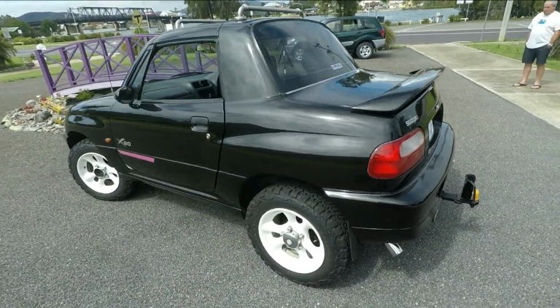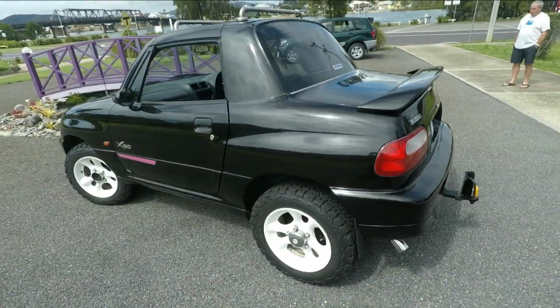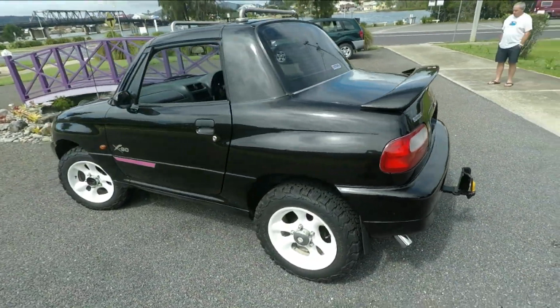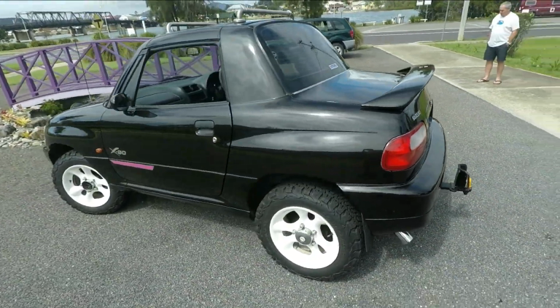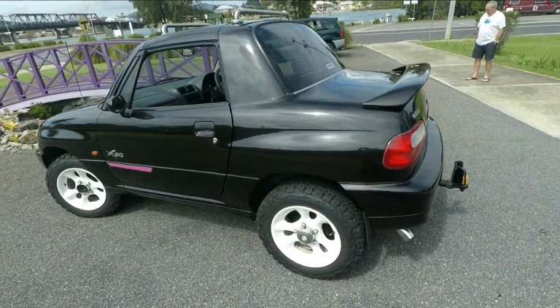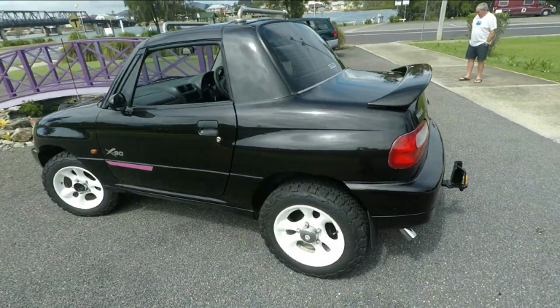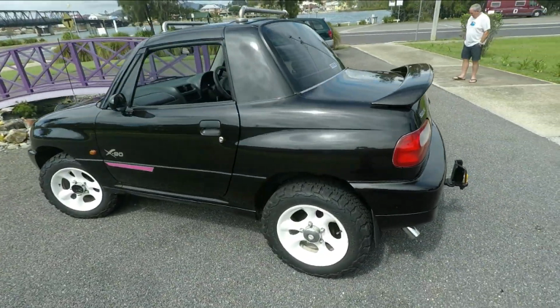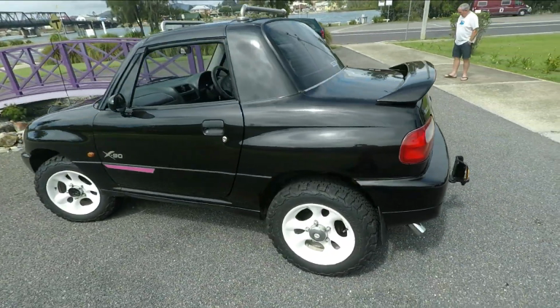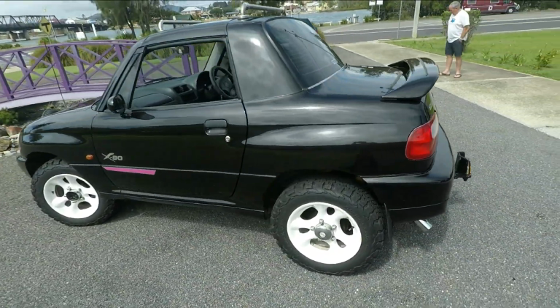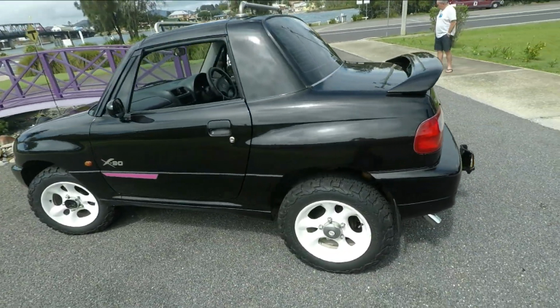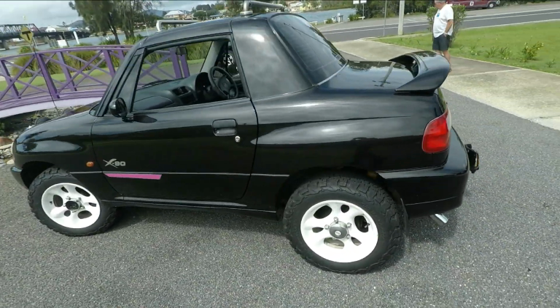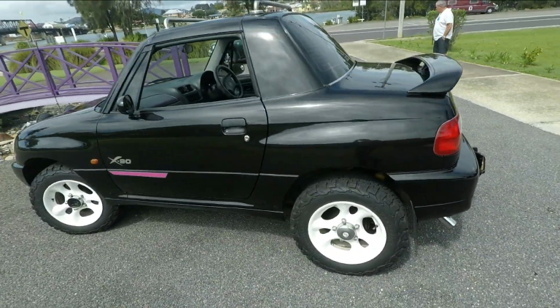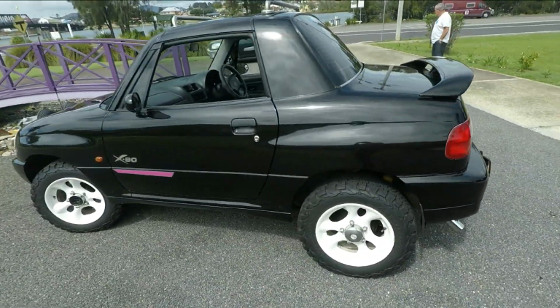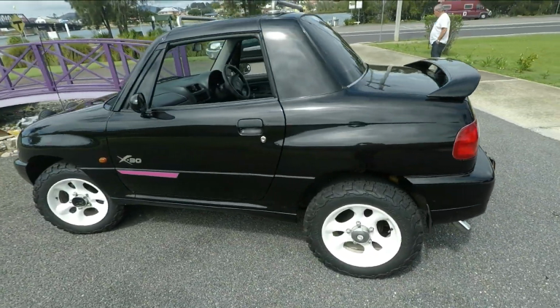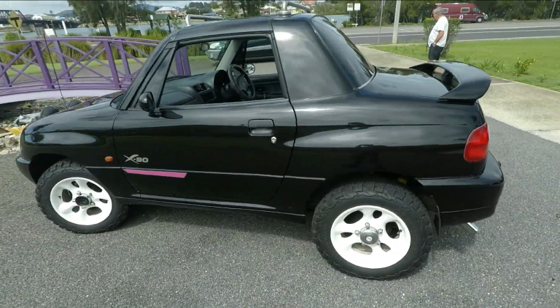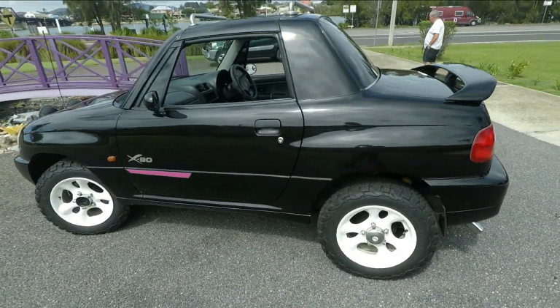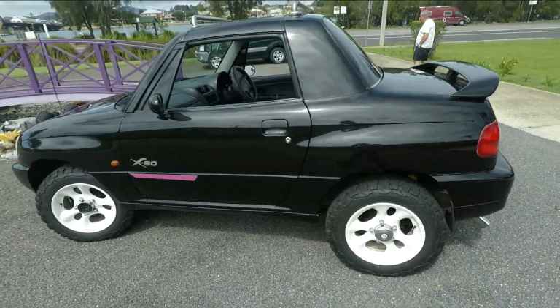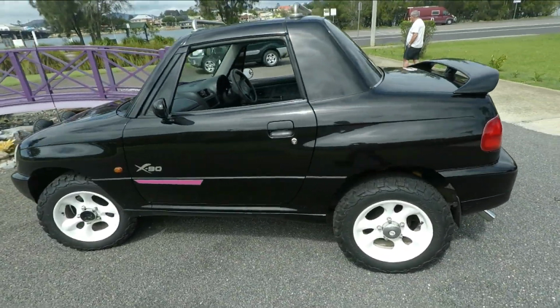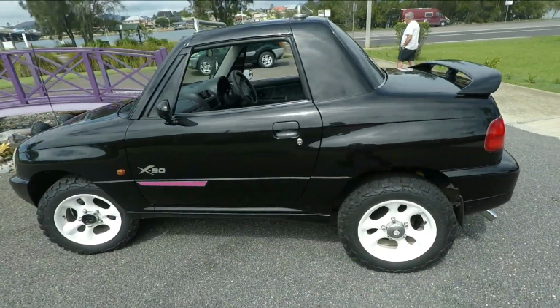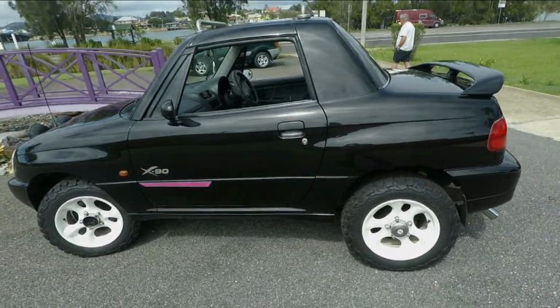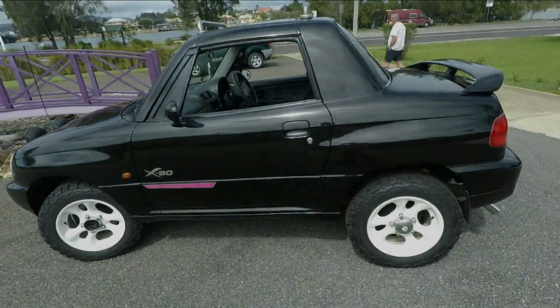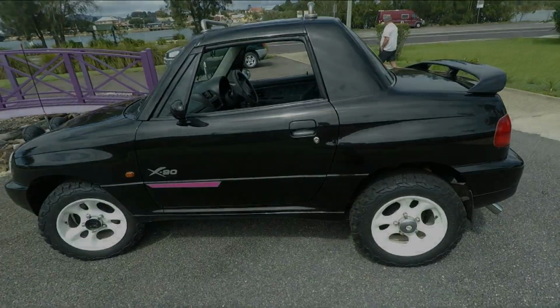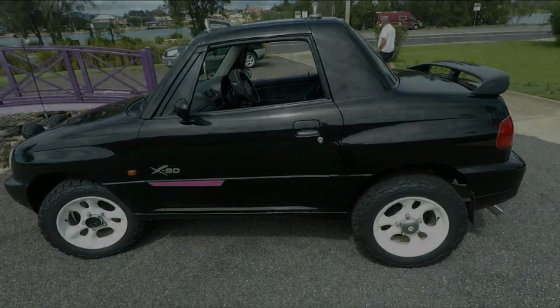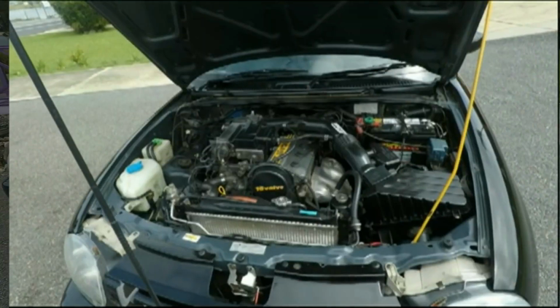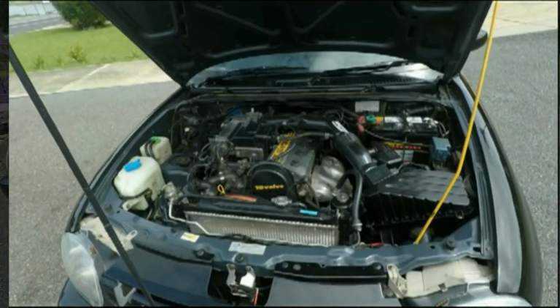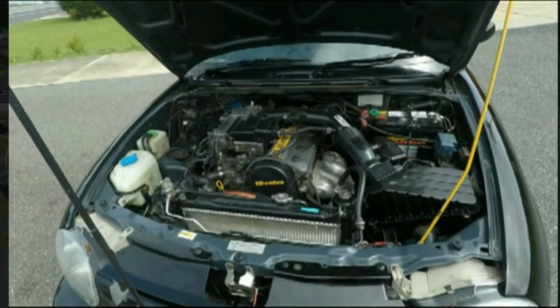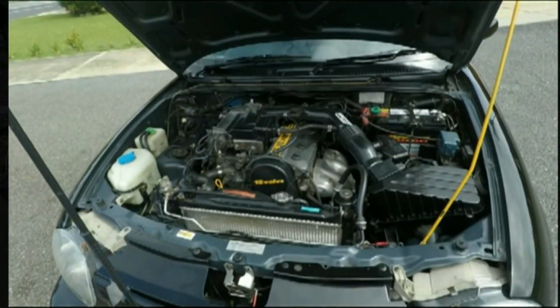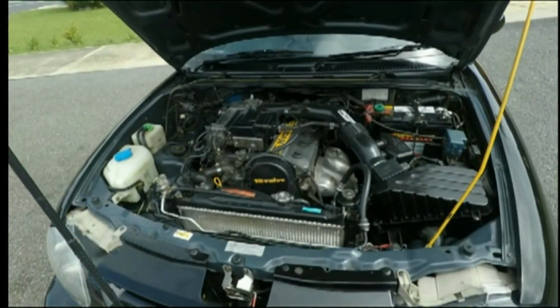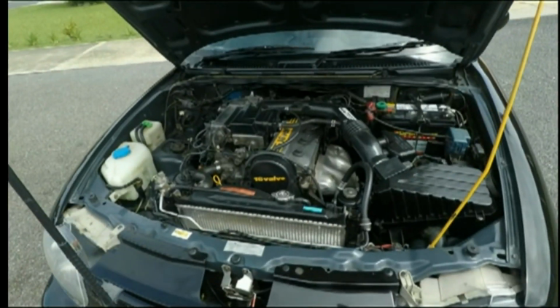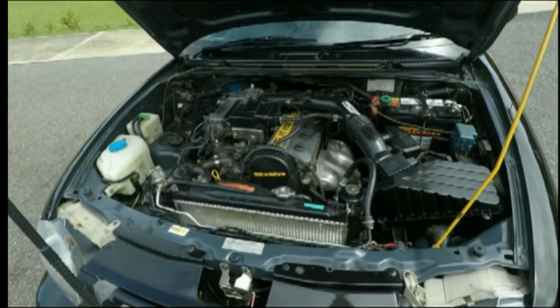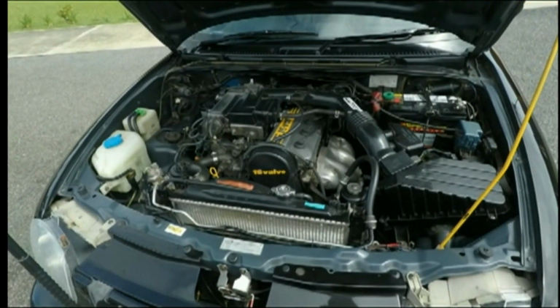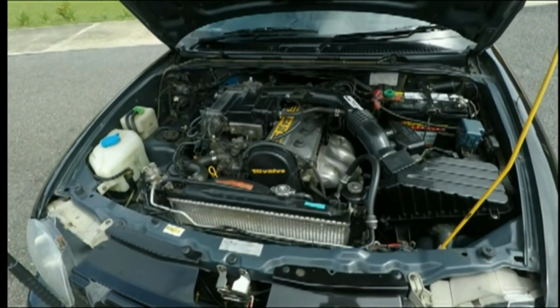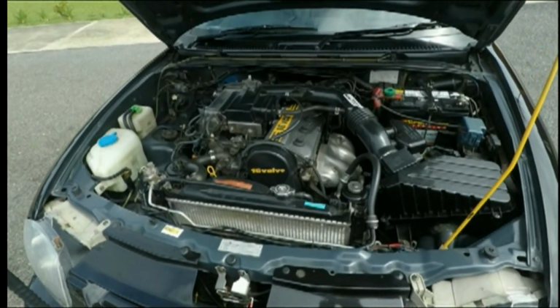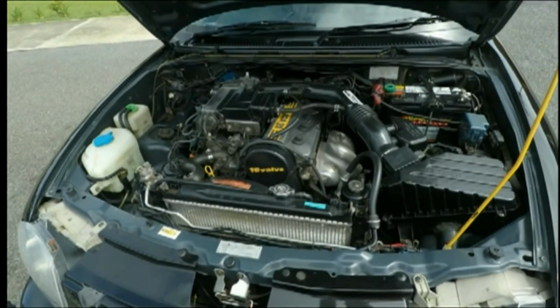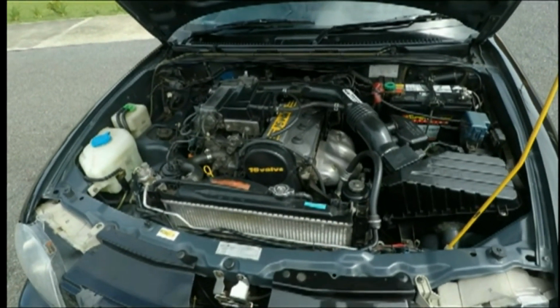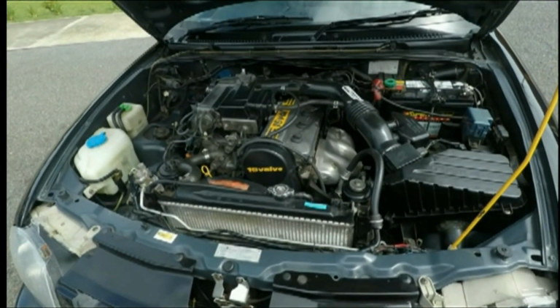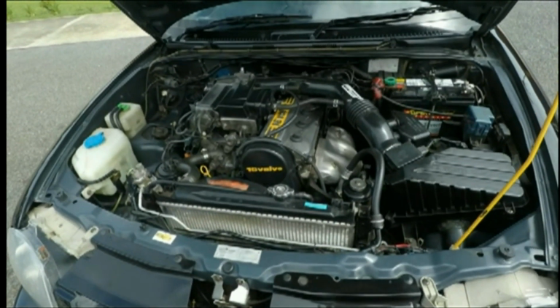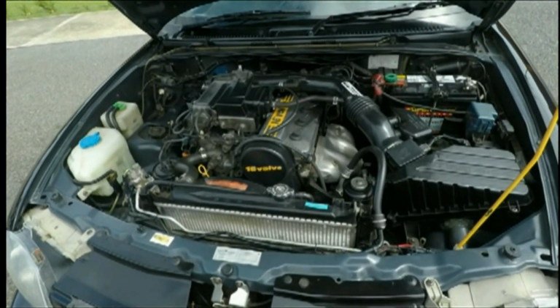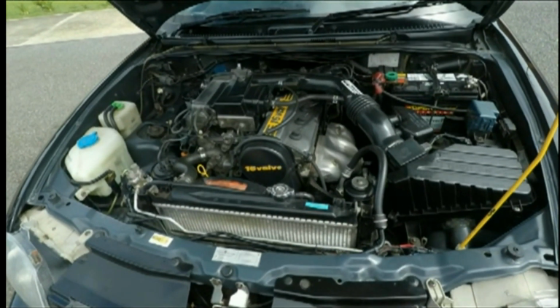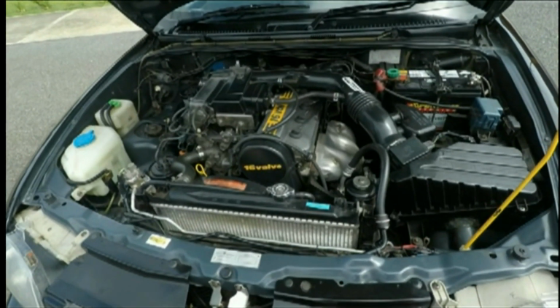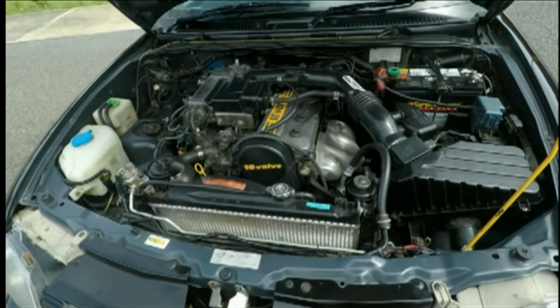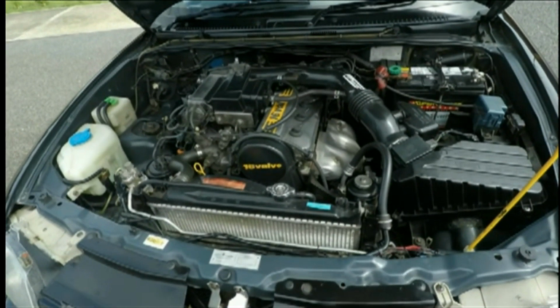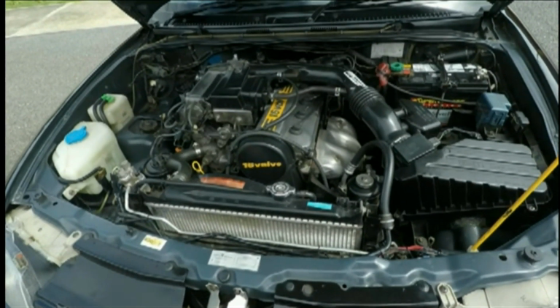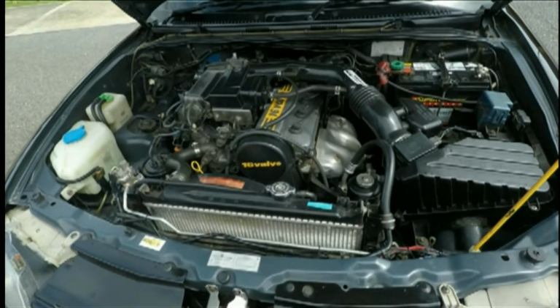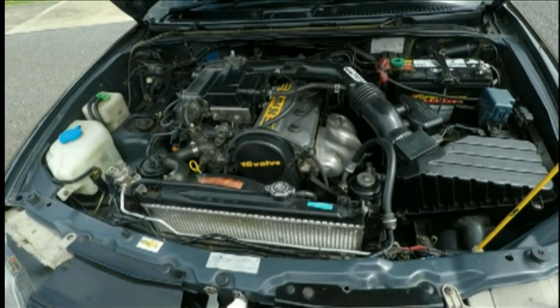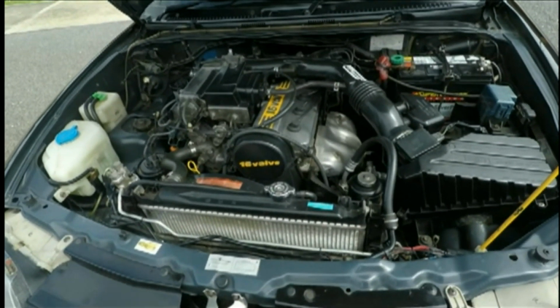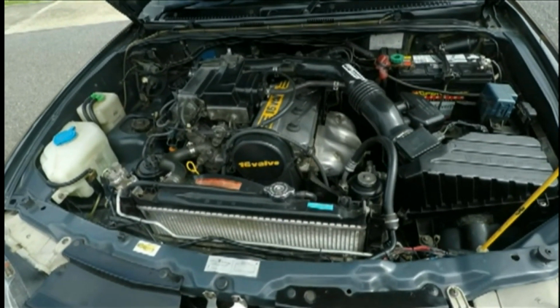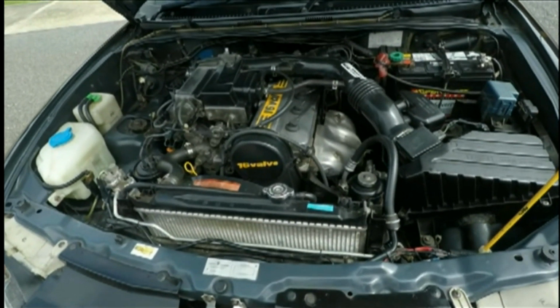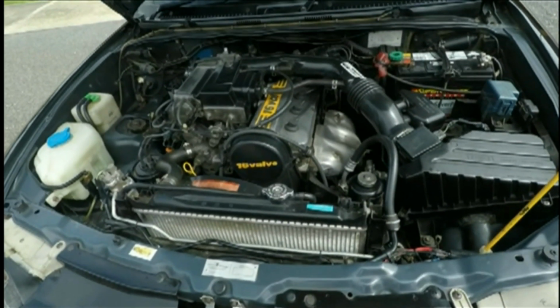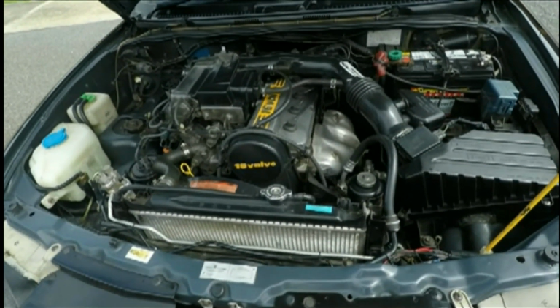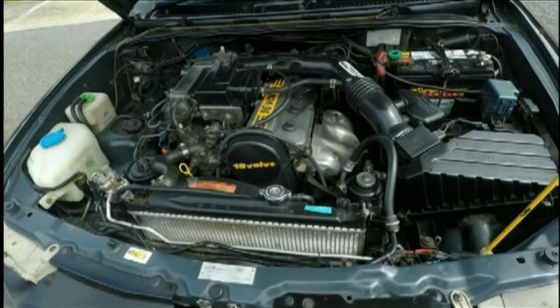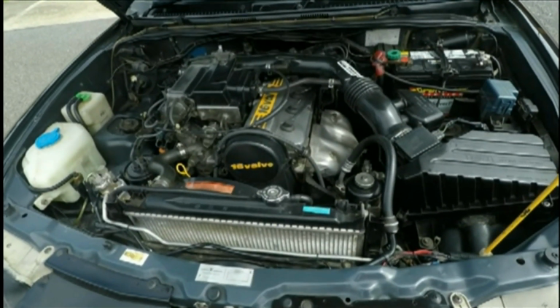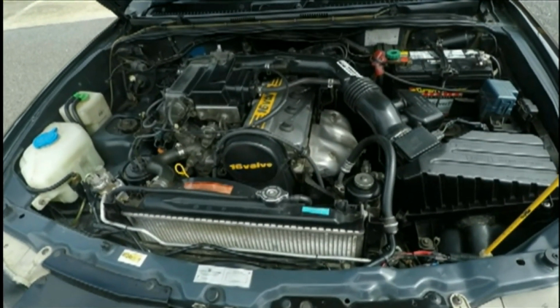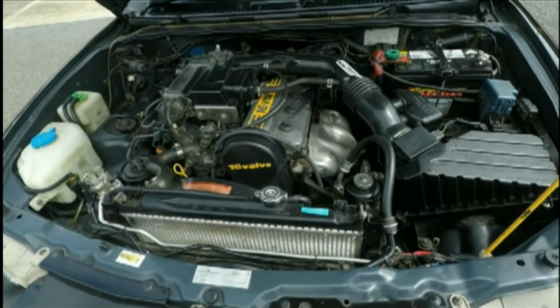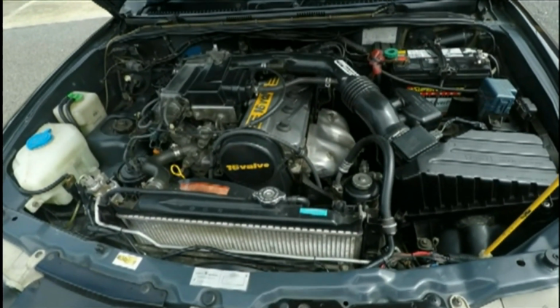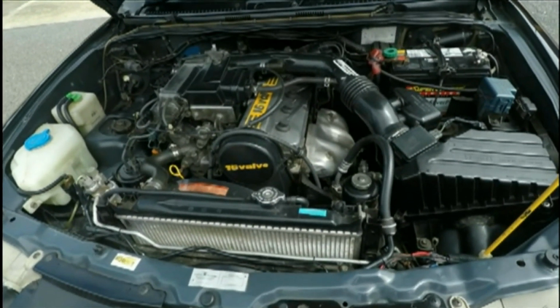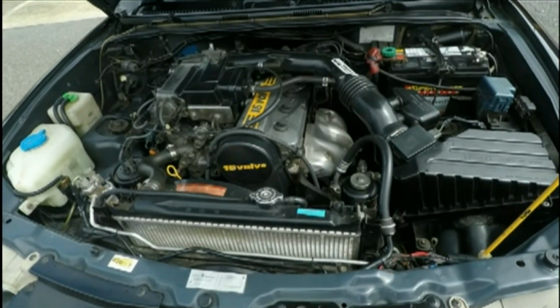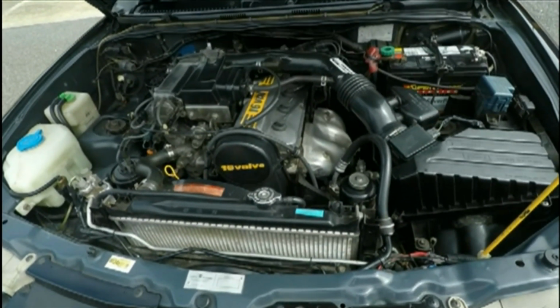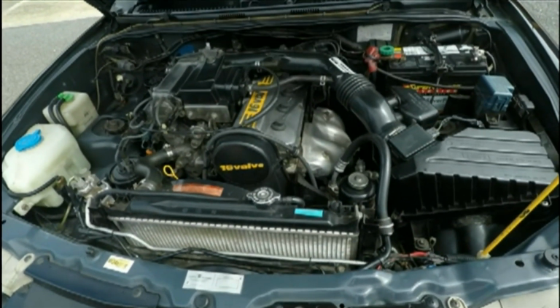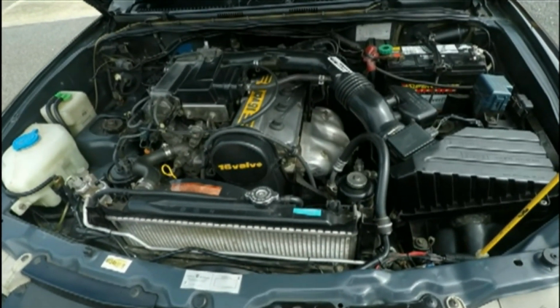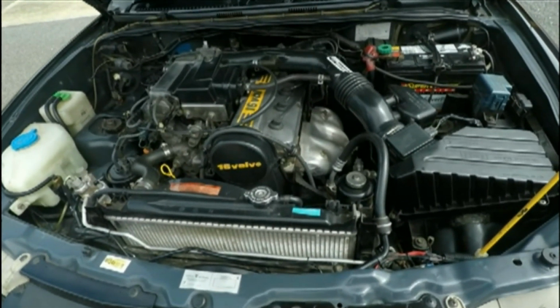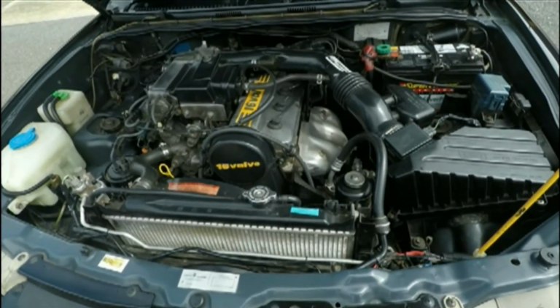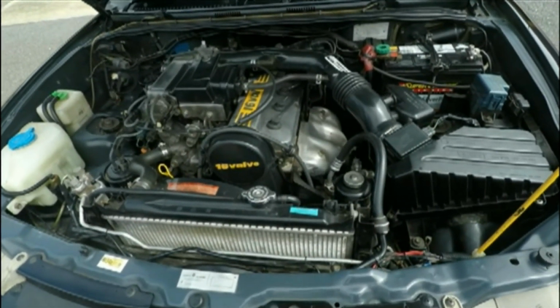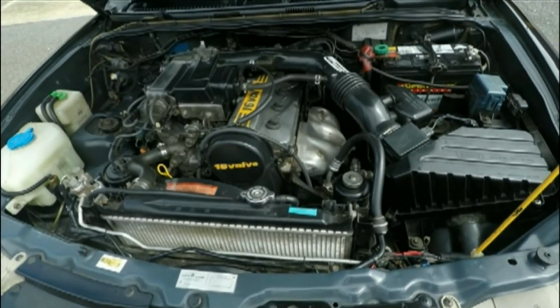What's in it? What kind of engine? 1,616cc, 4-barrel. 96 horsepower. G16B.